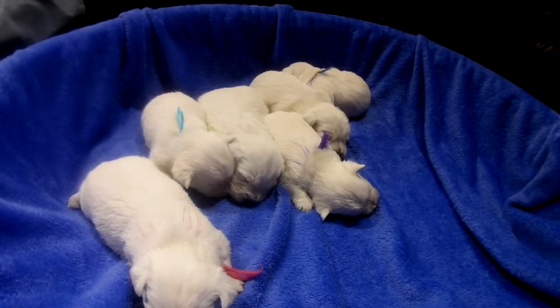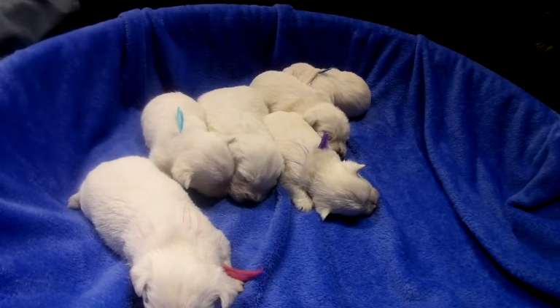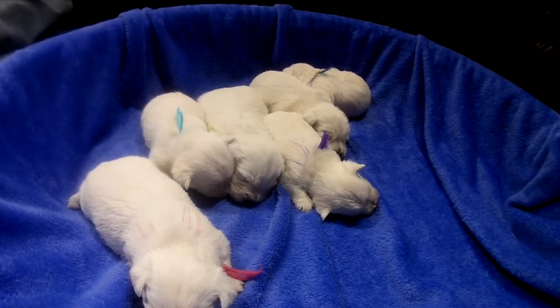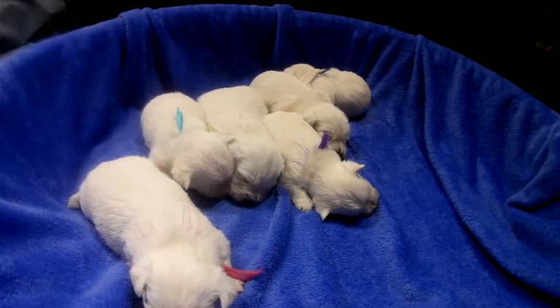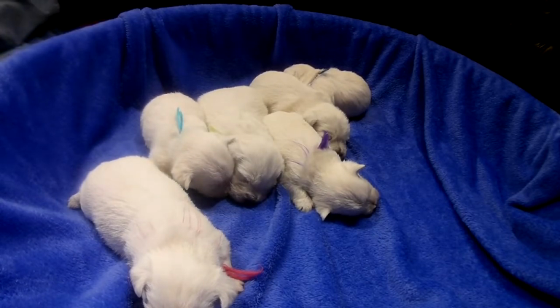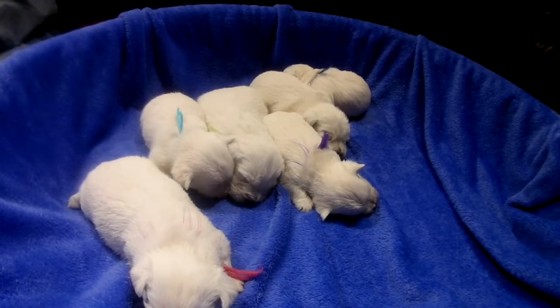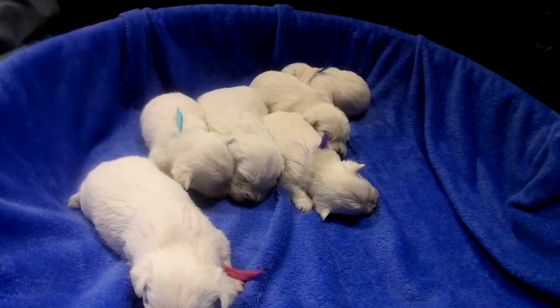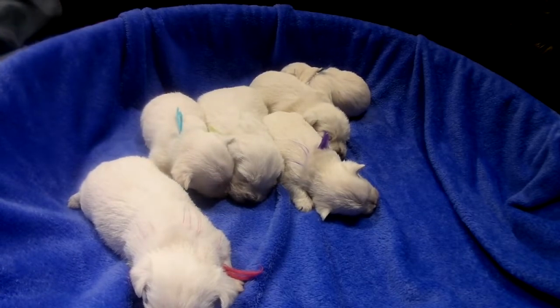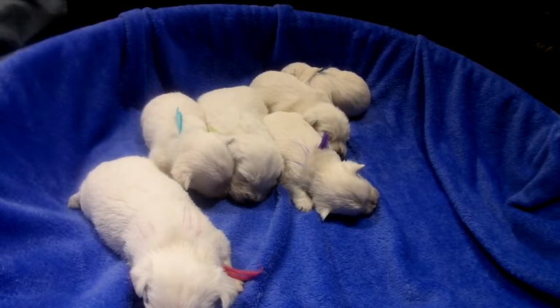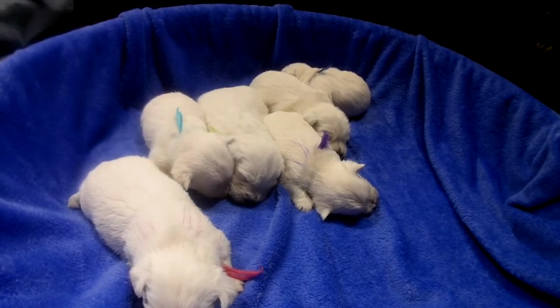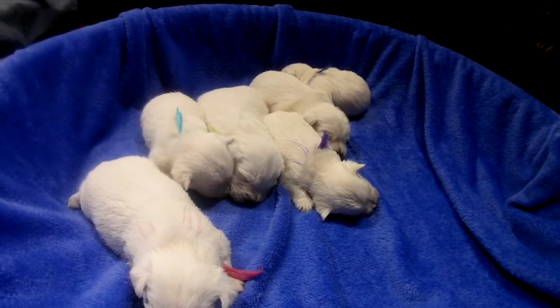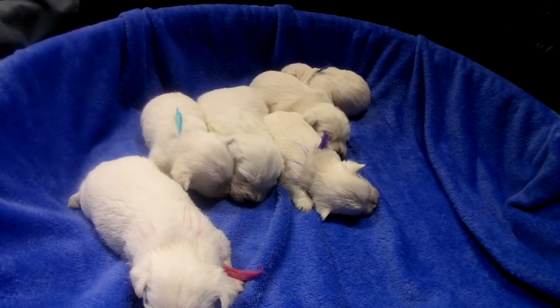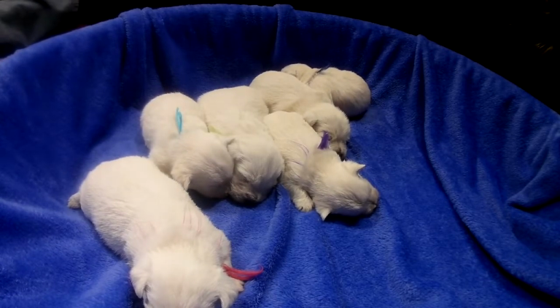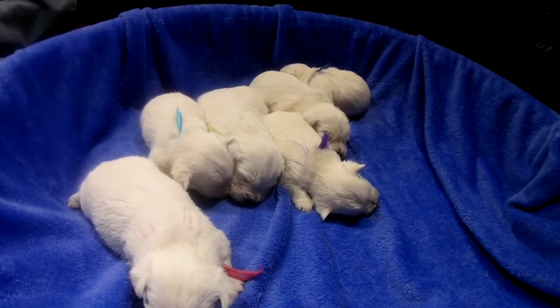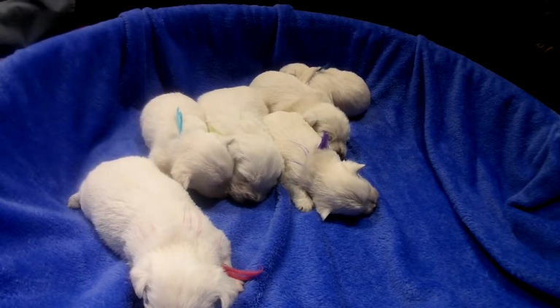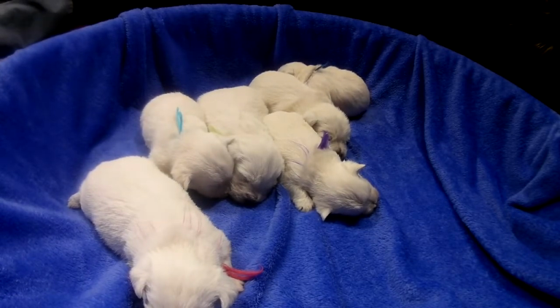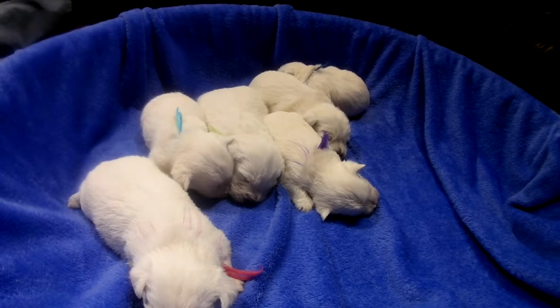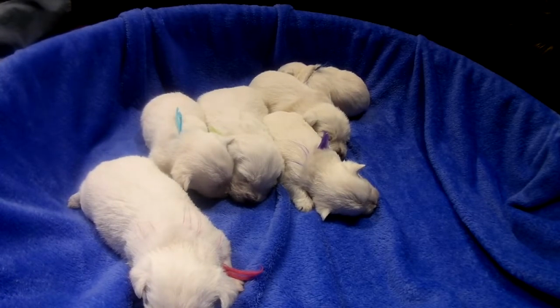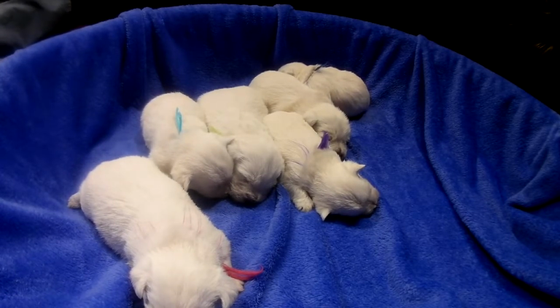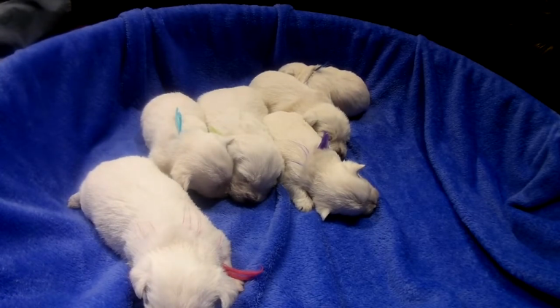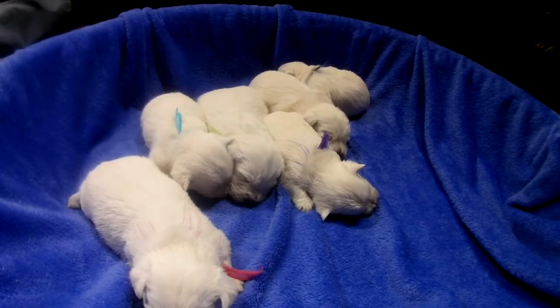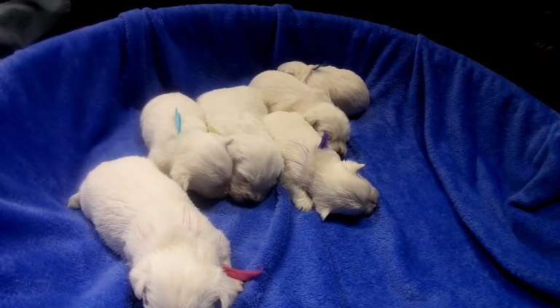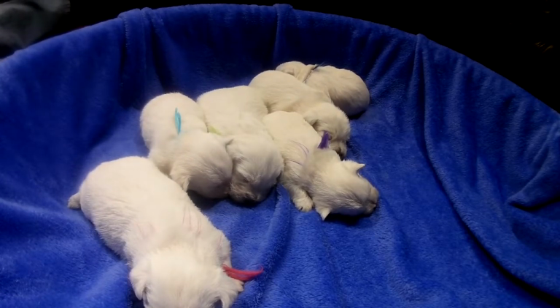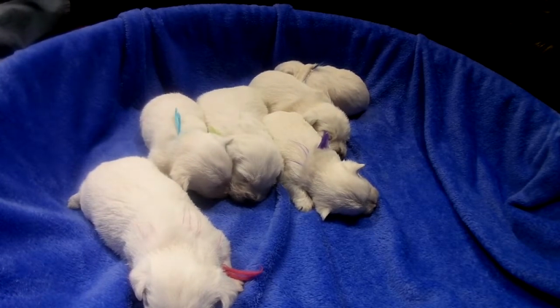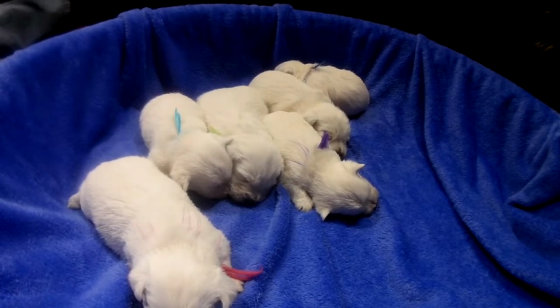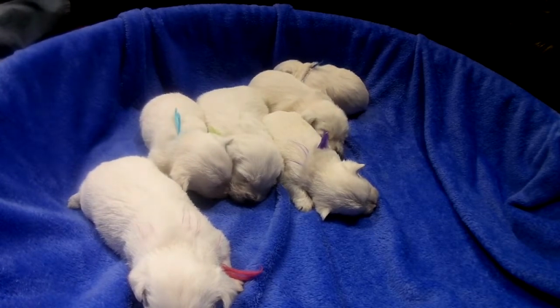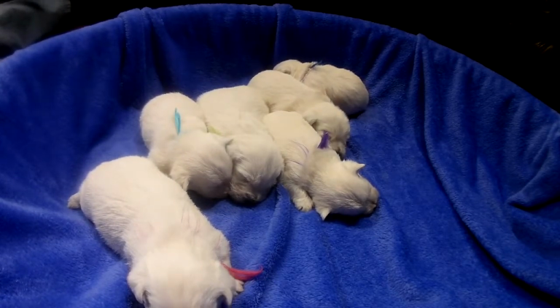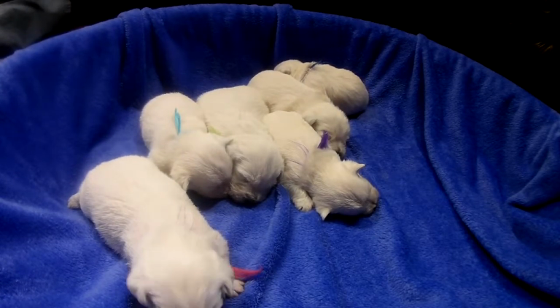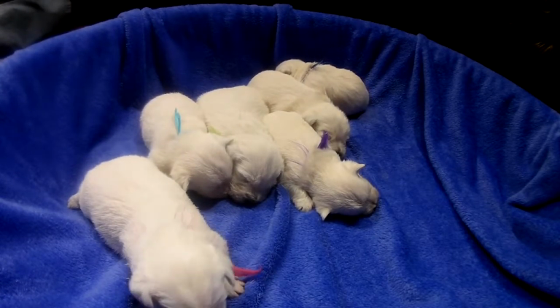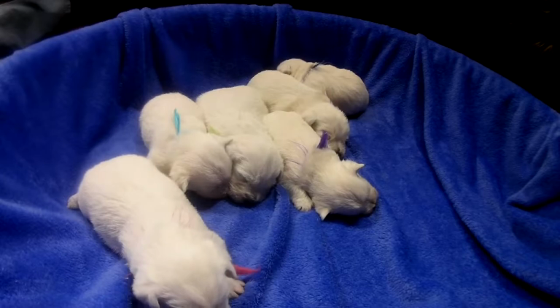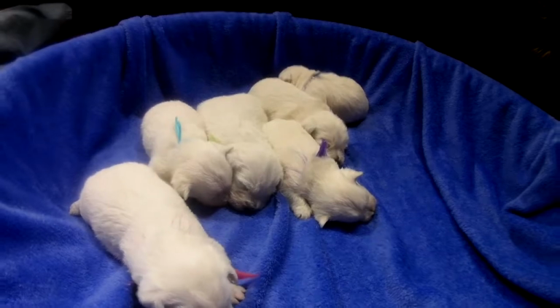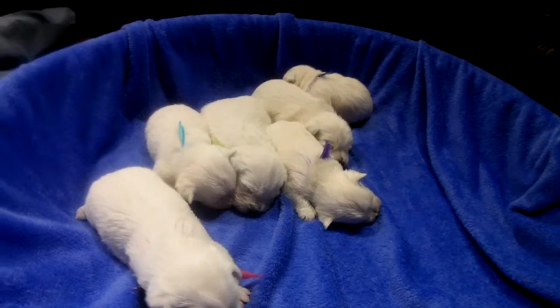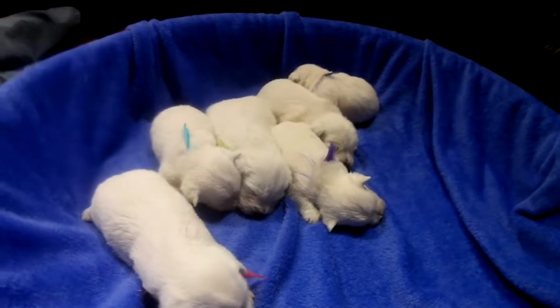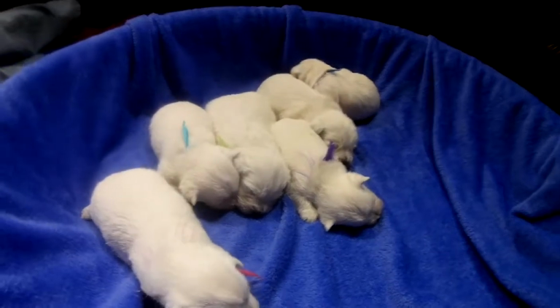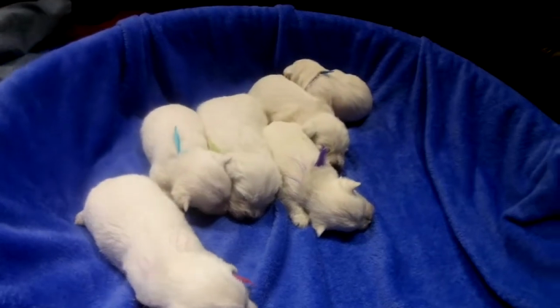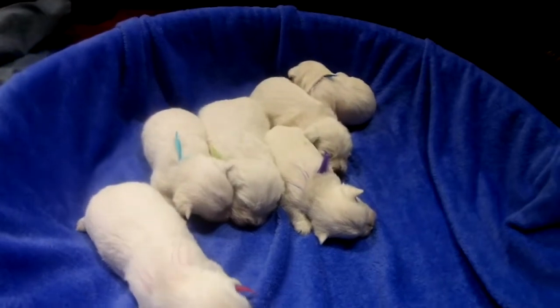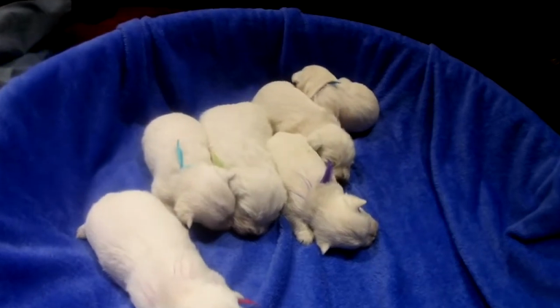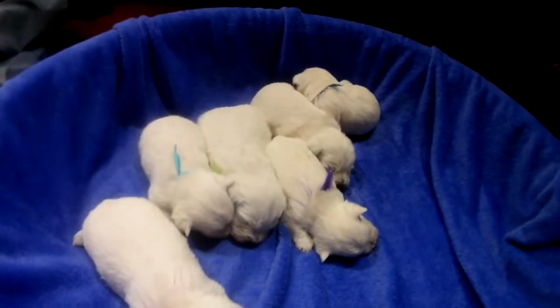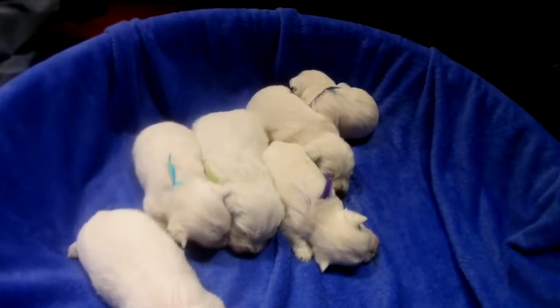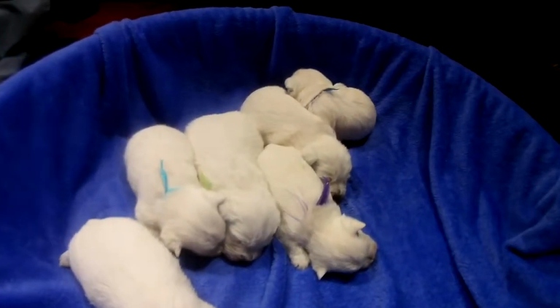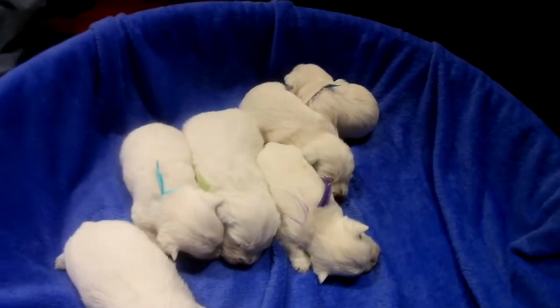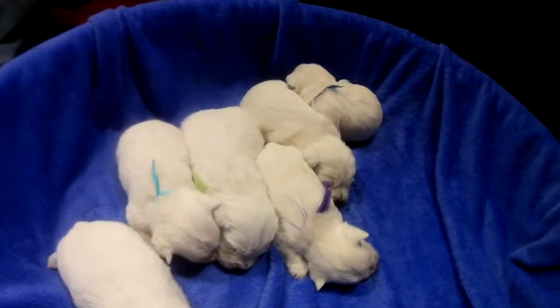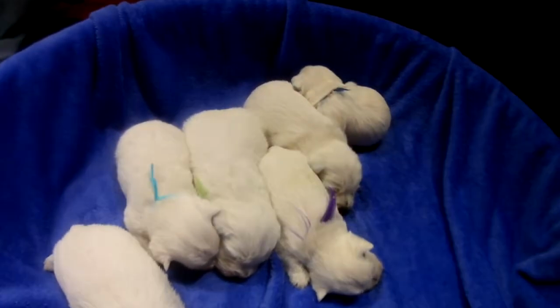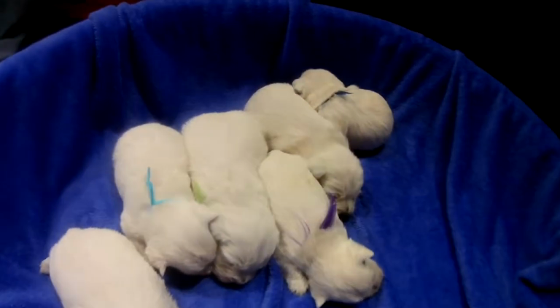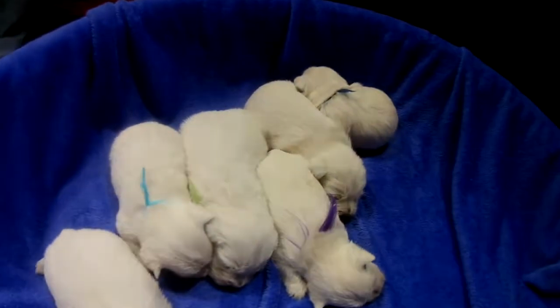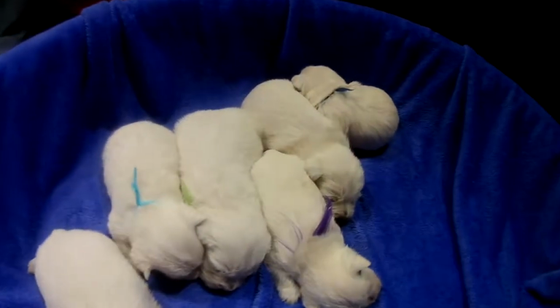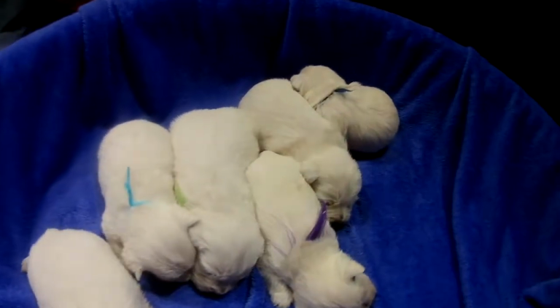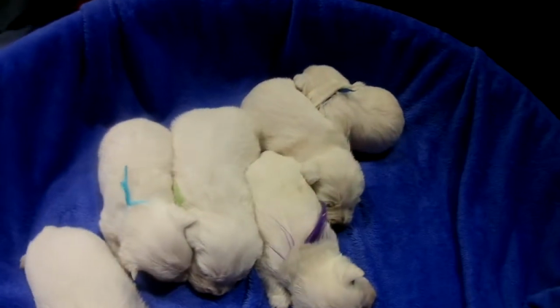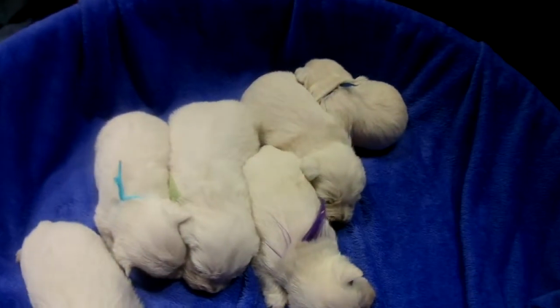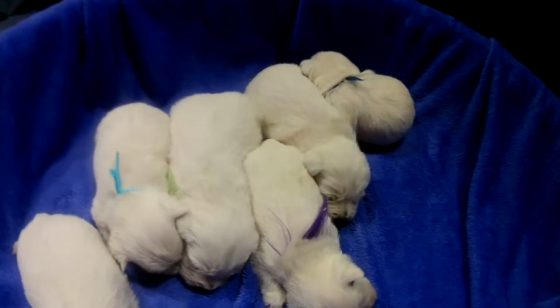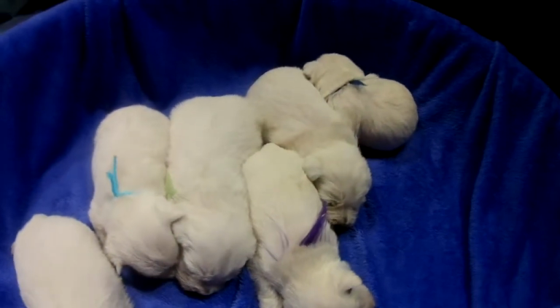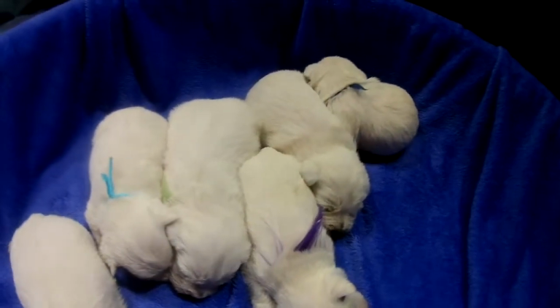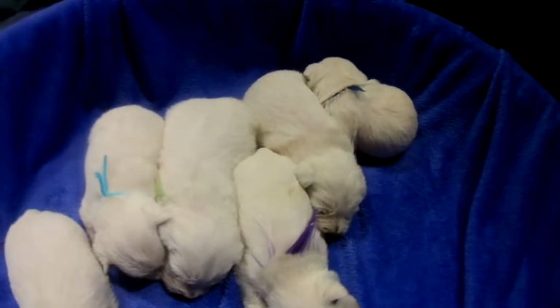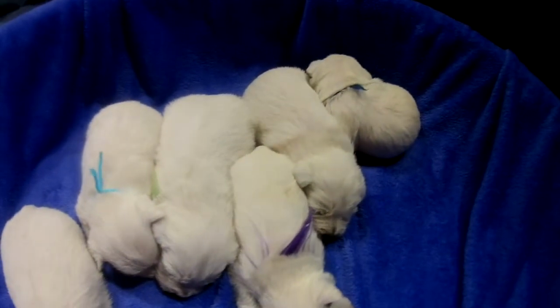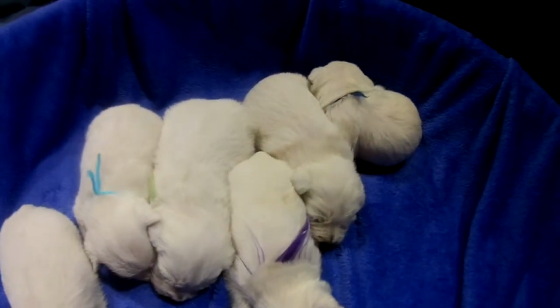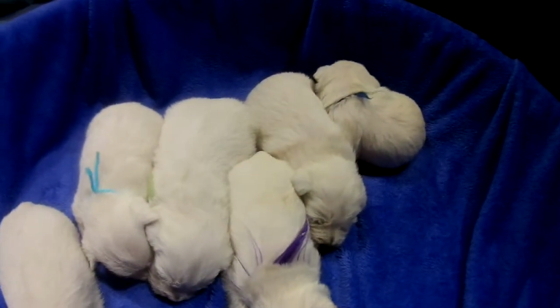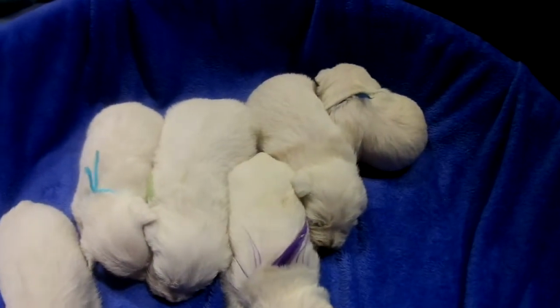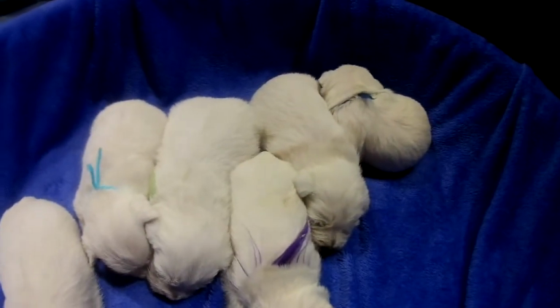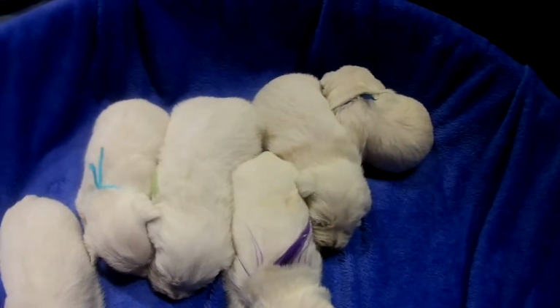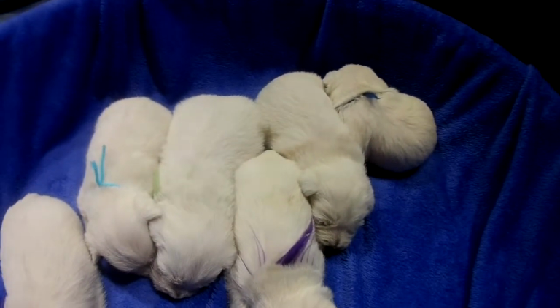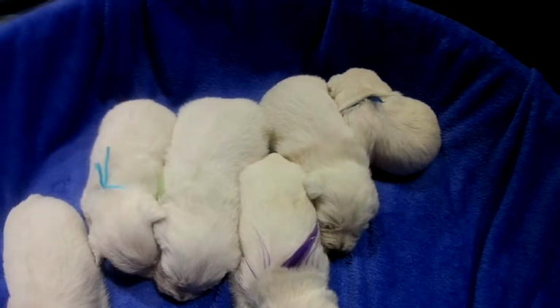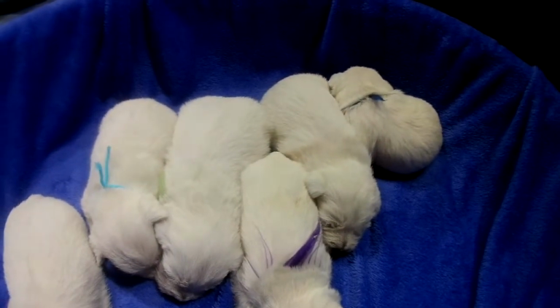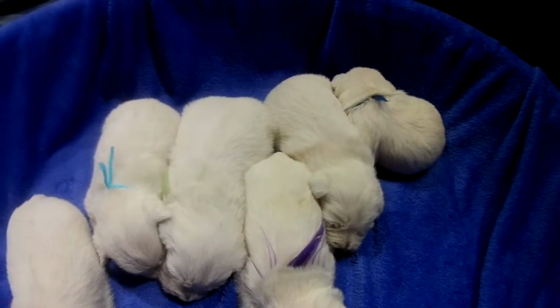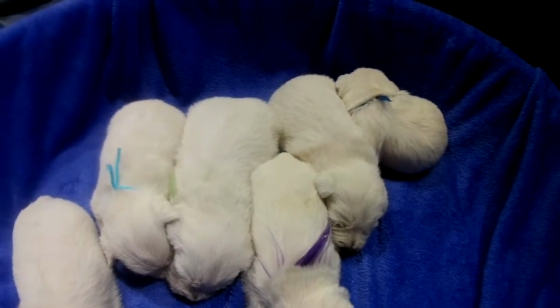Give them another week, they'll be attacking the camera. They're just laying around for now, just pulling at the door.